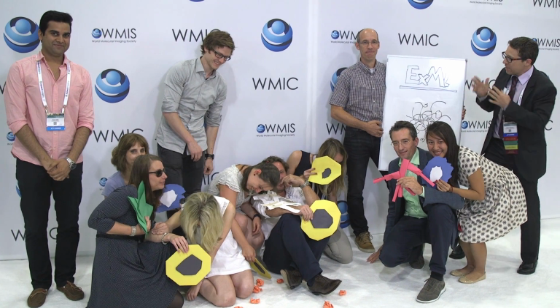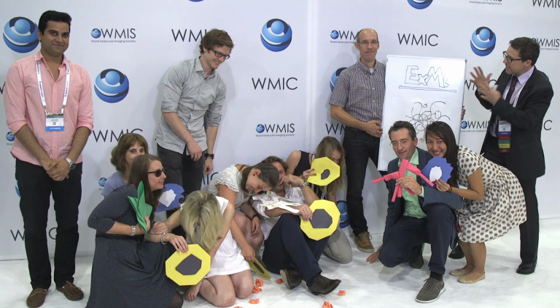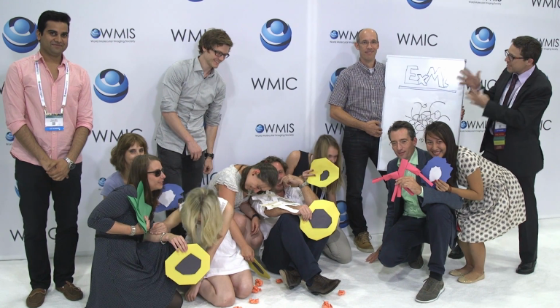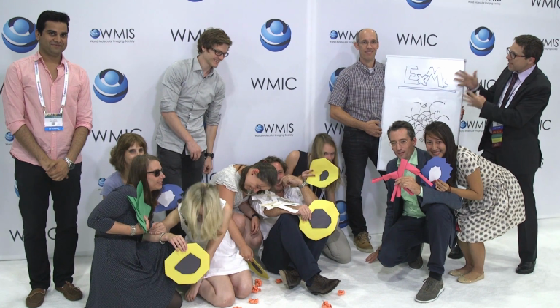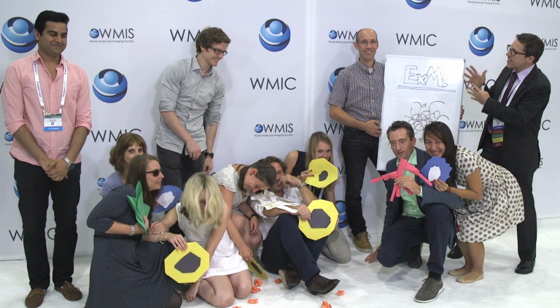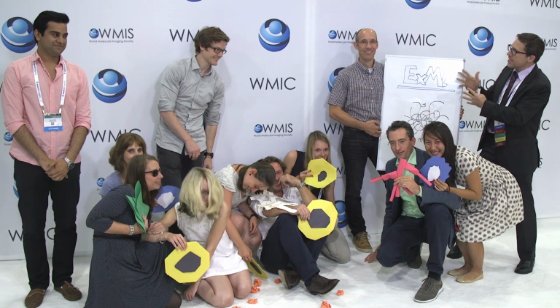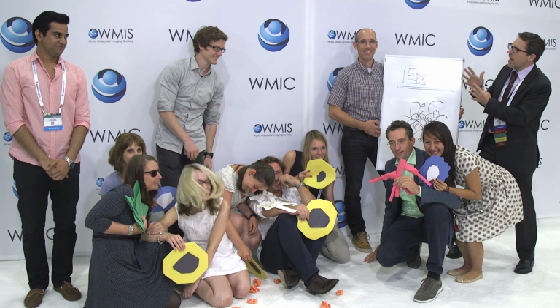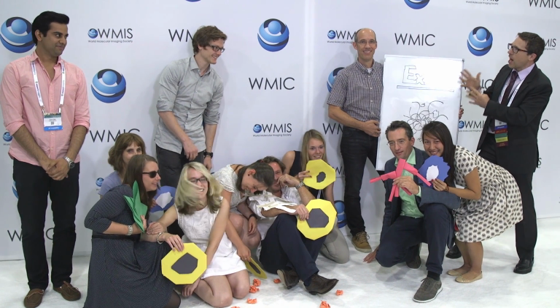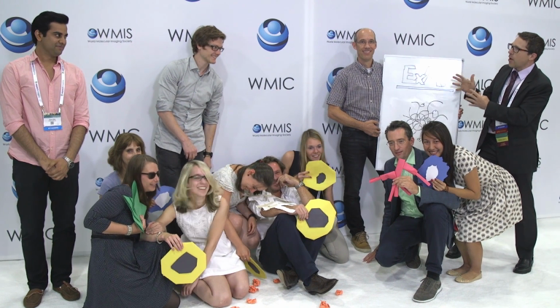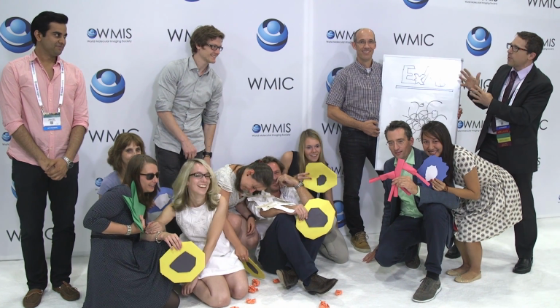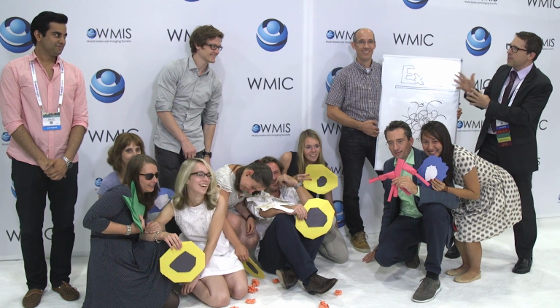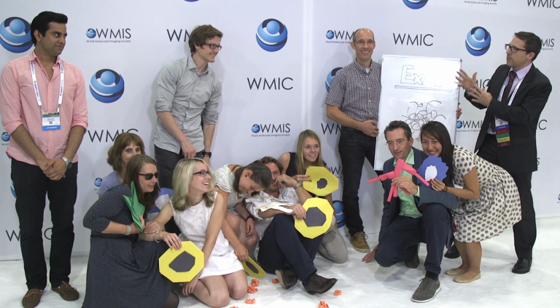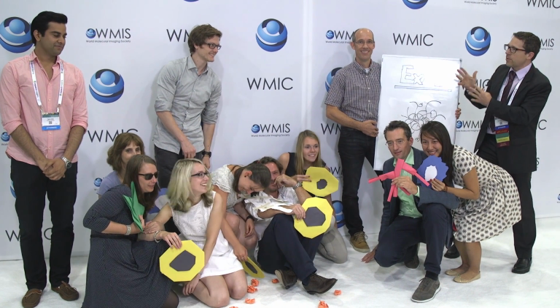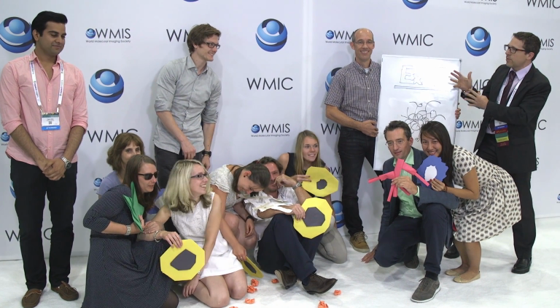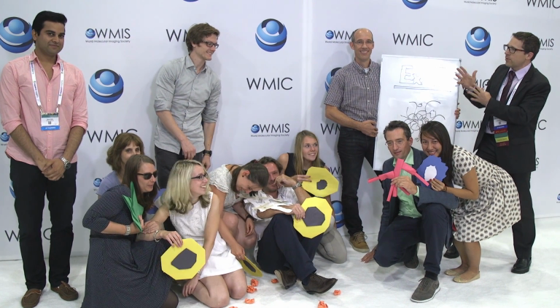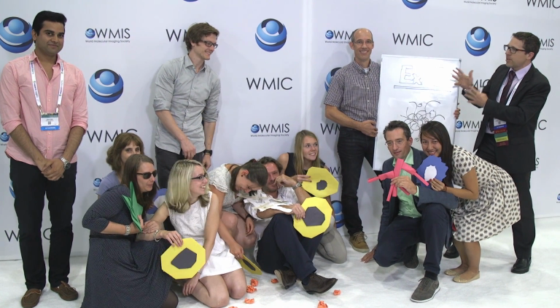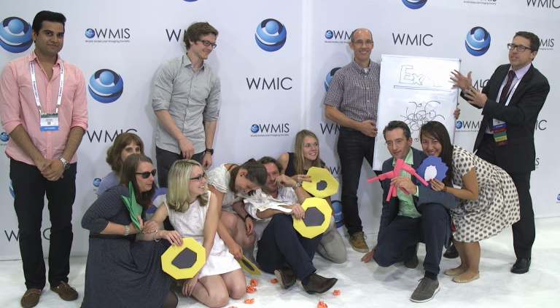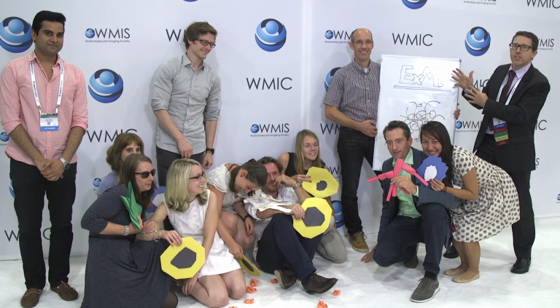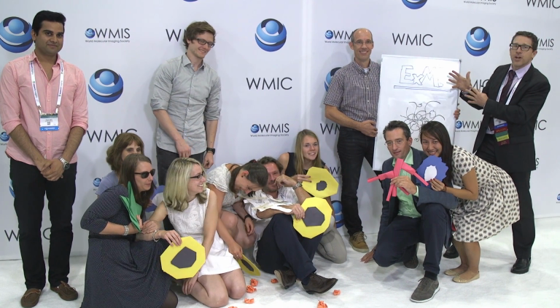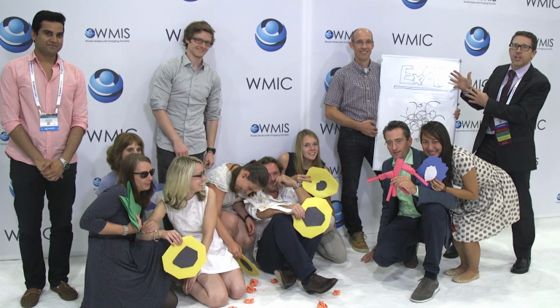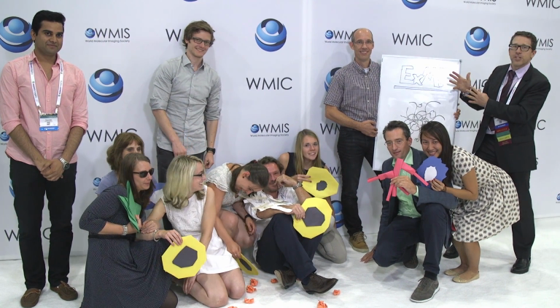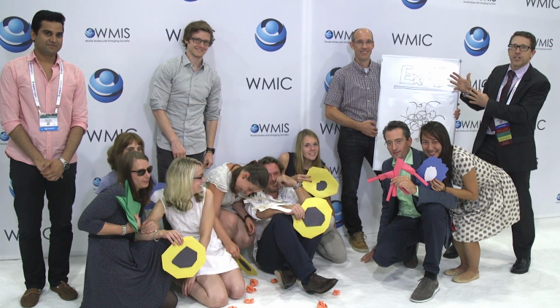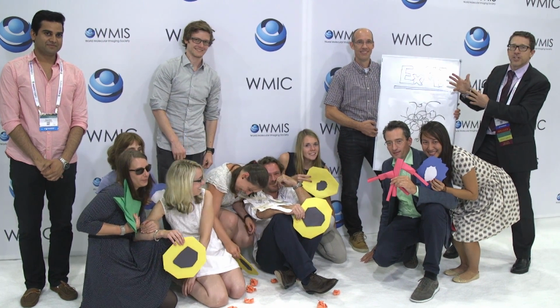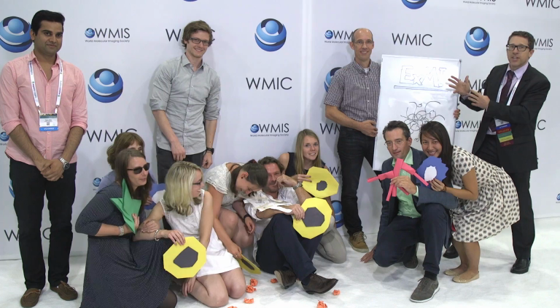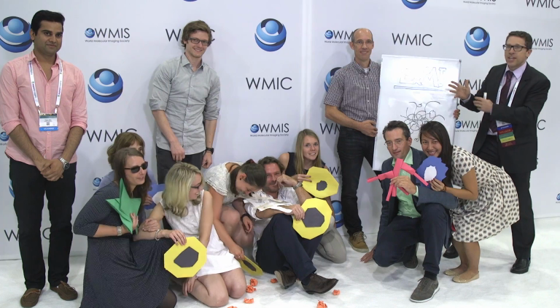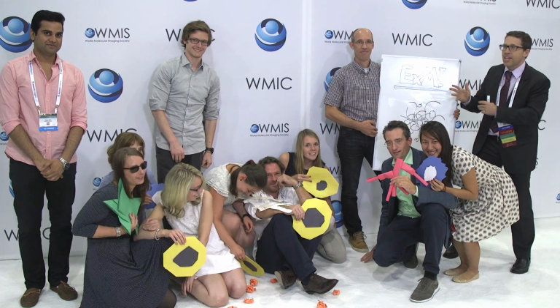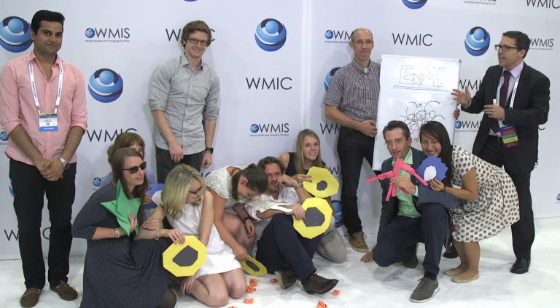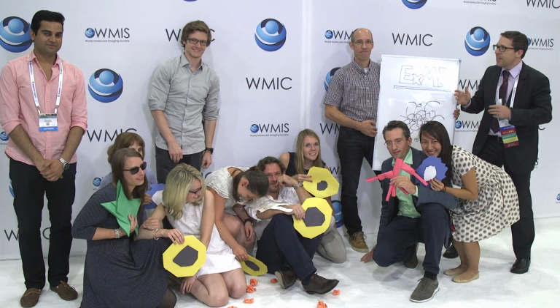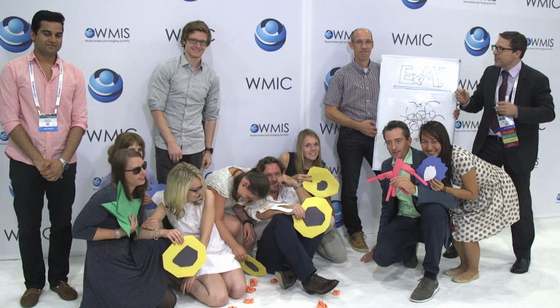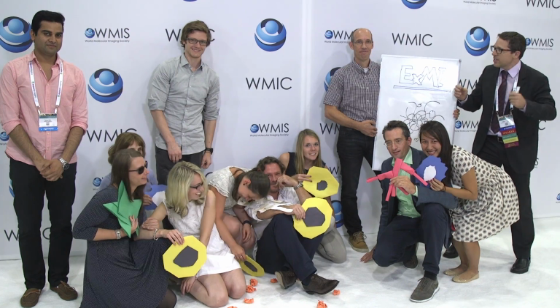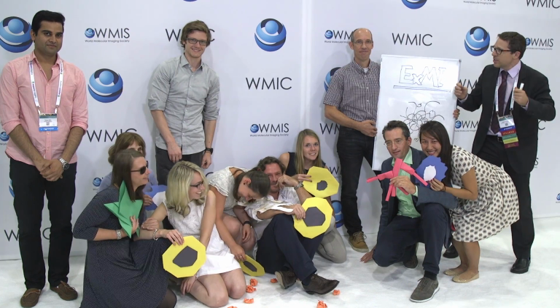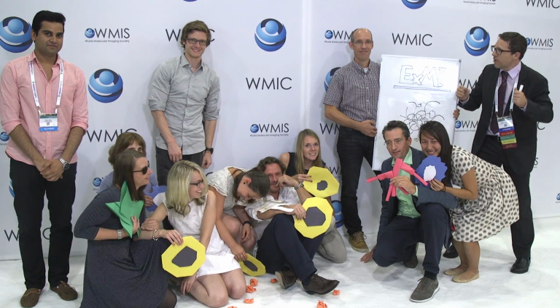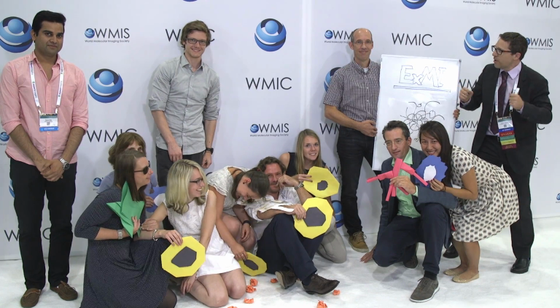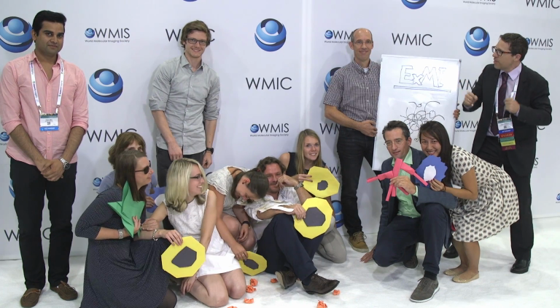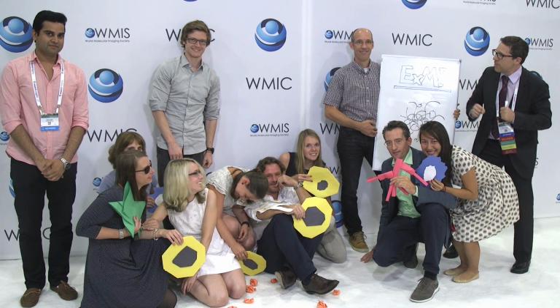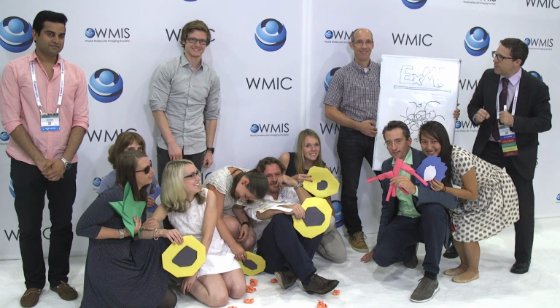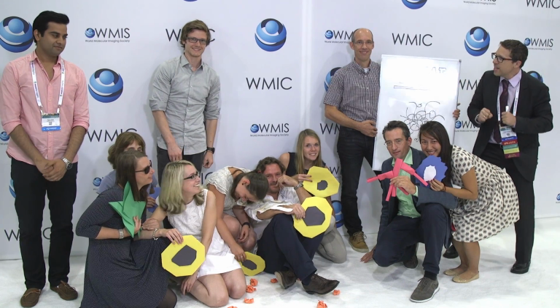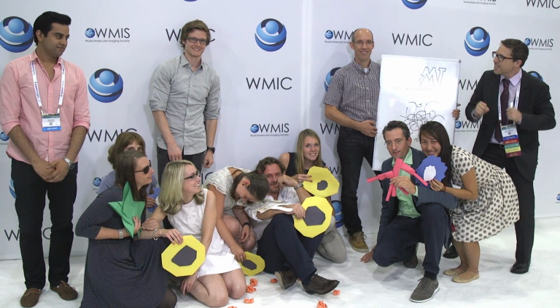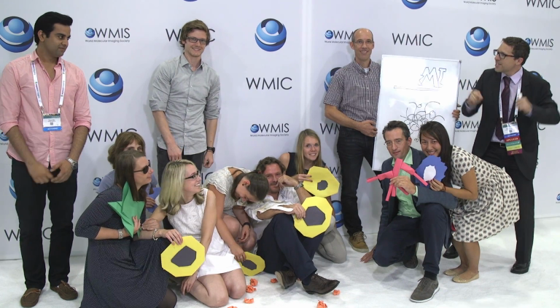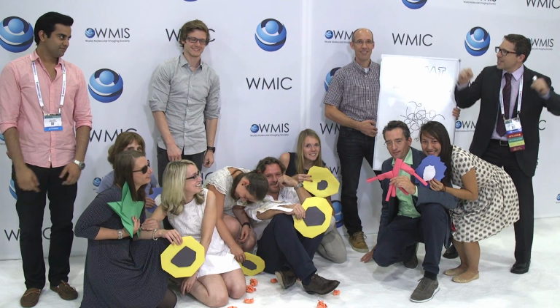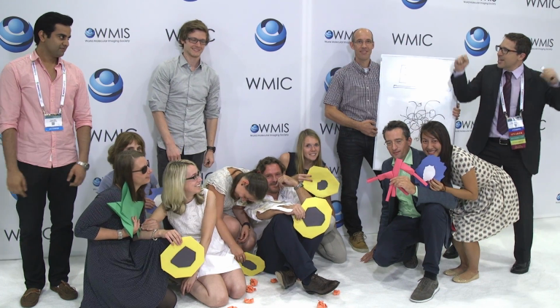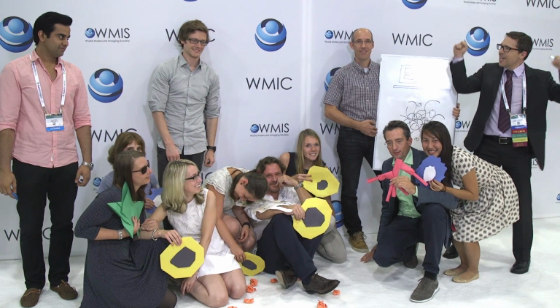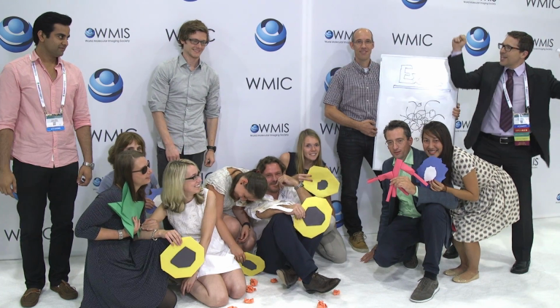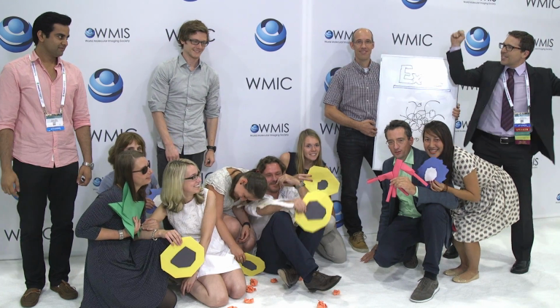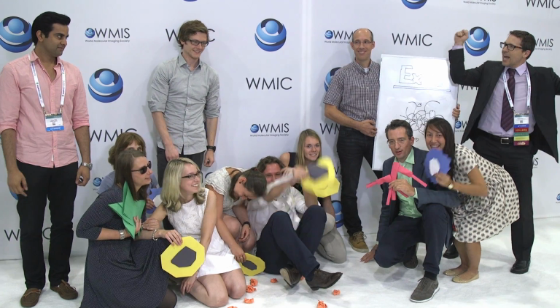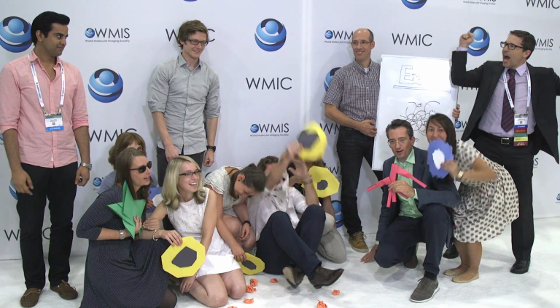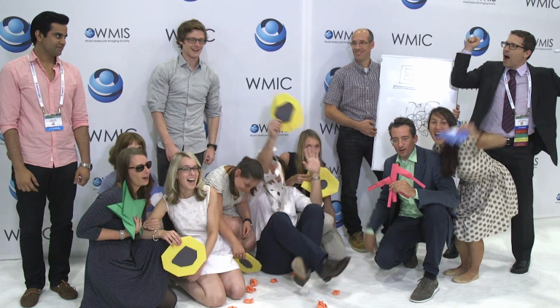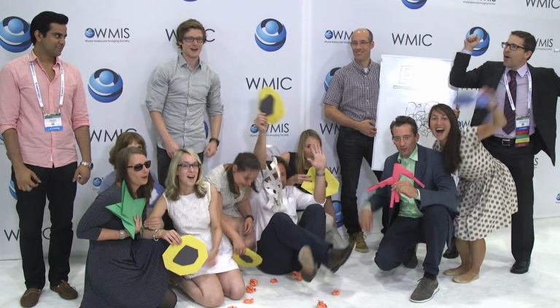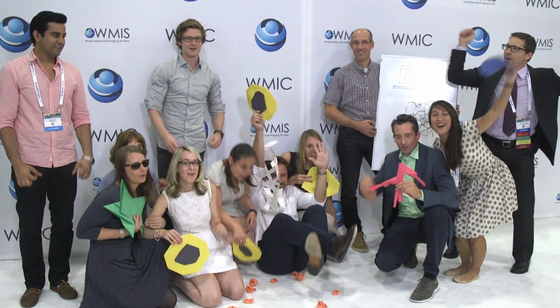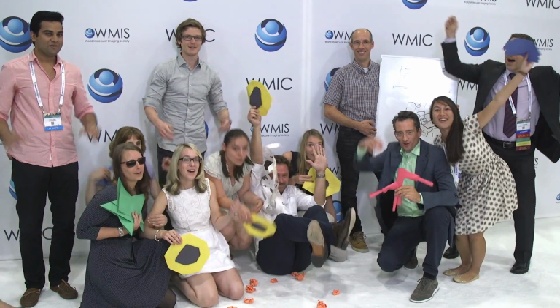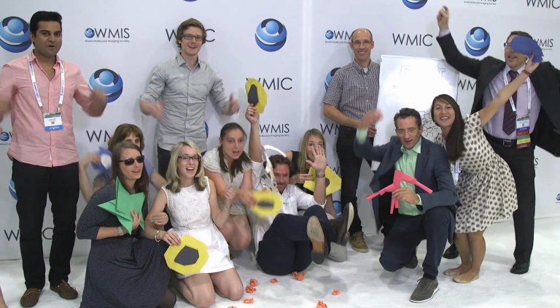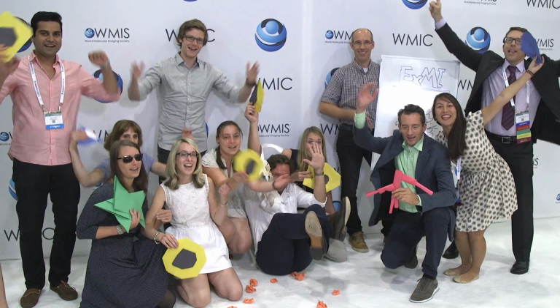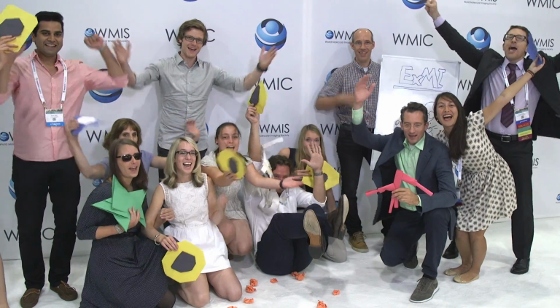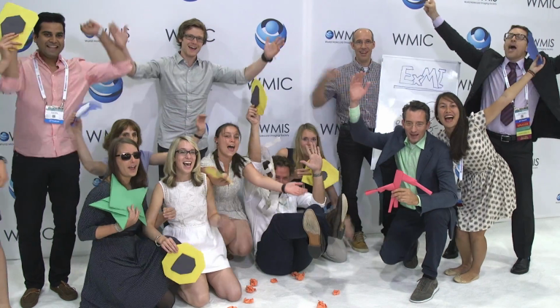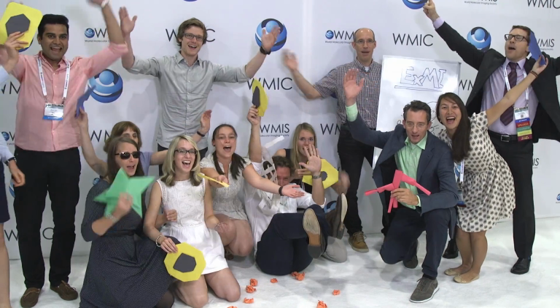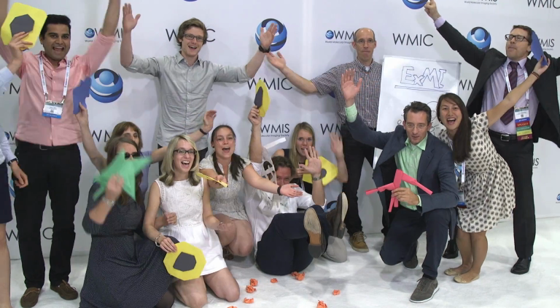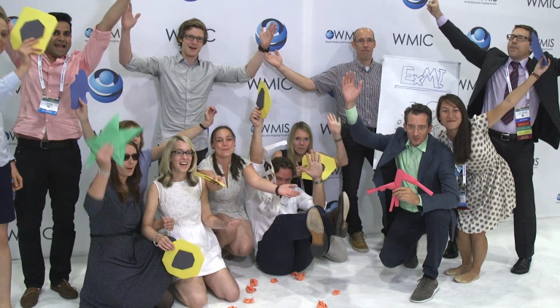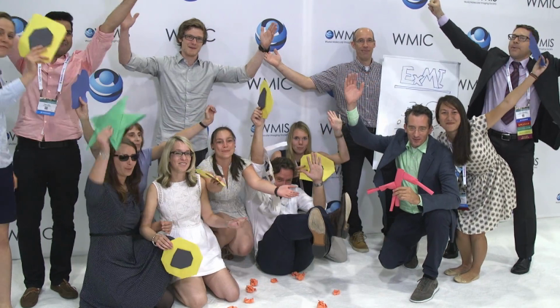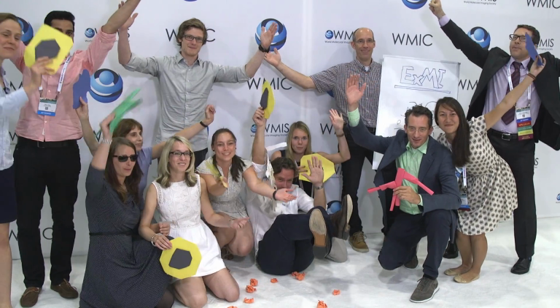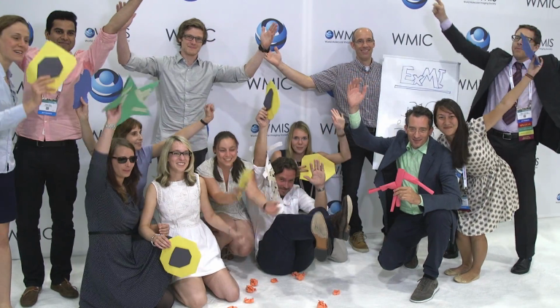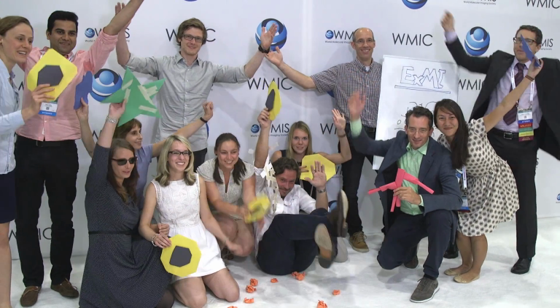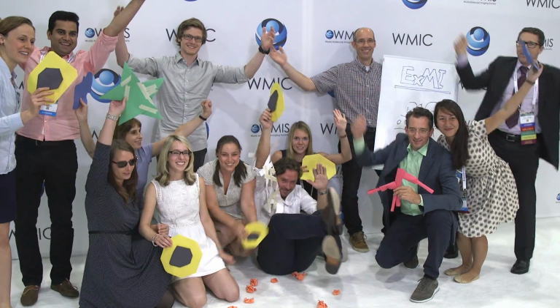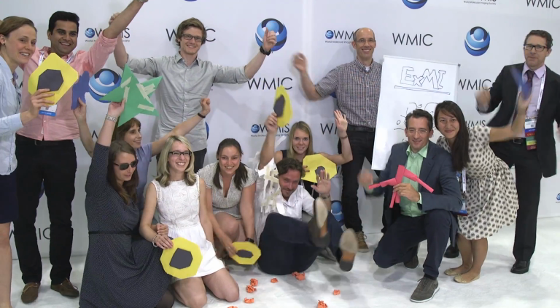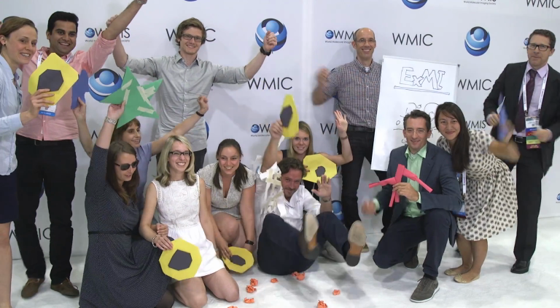This is how we do research. This is our lab! Thank you!